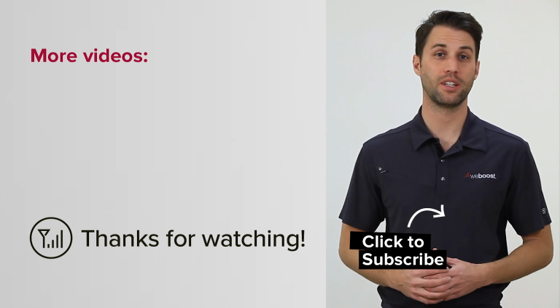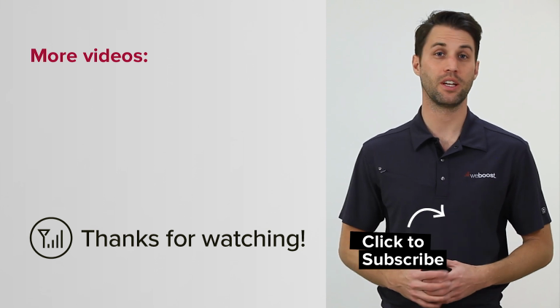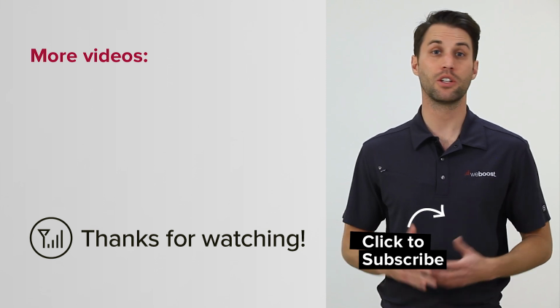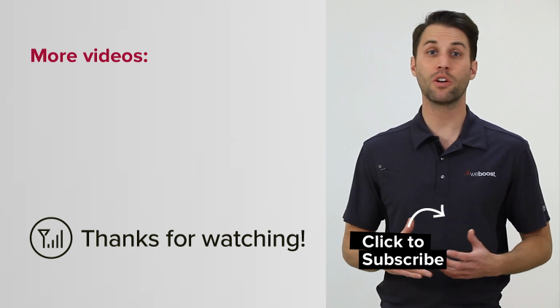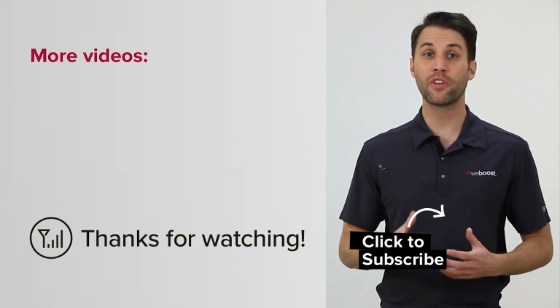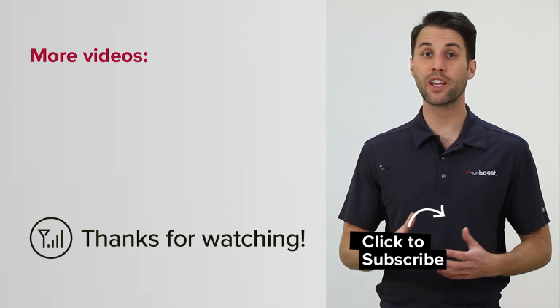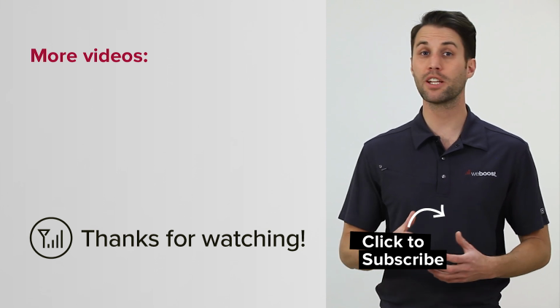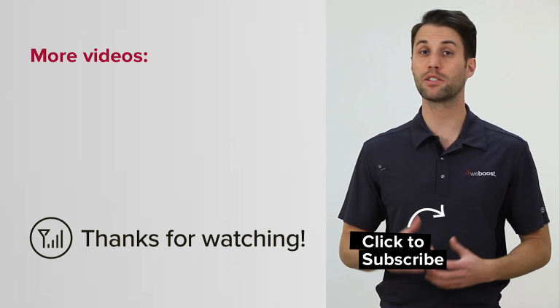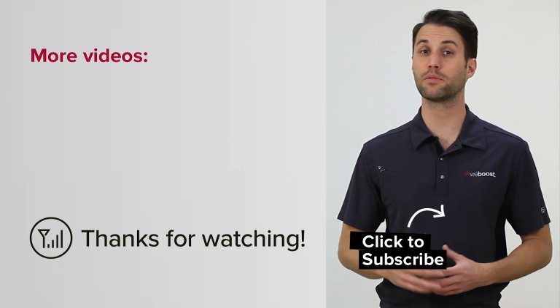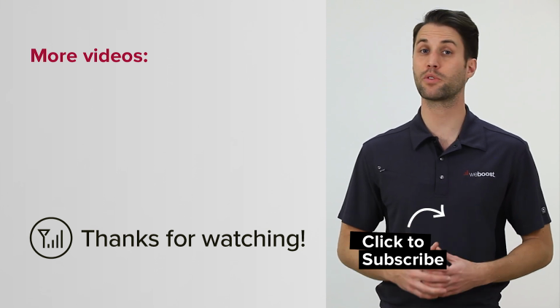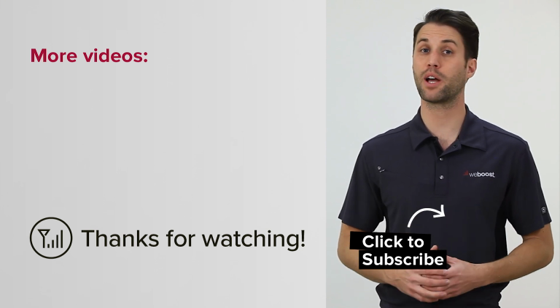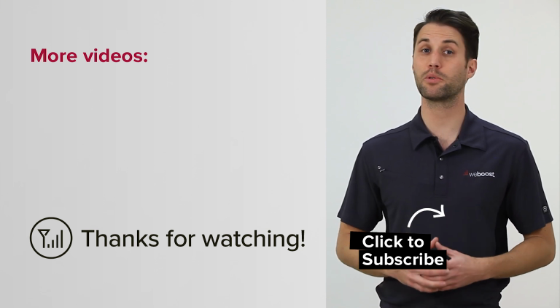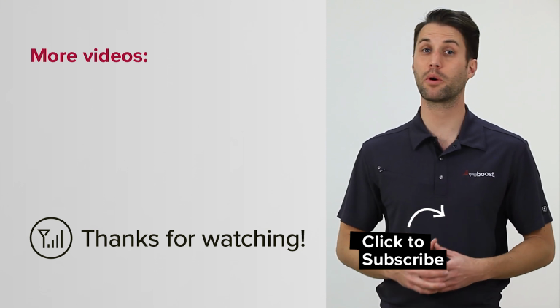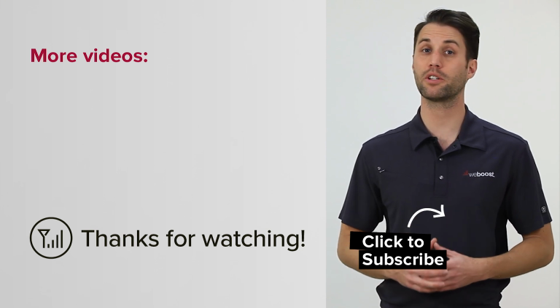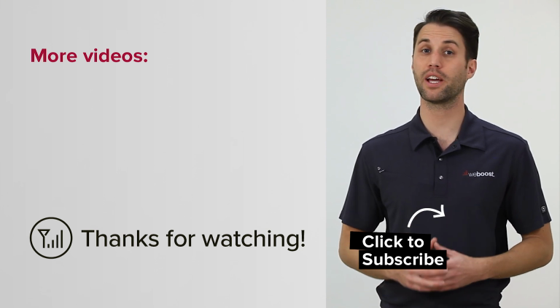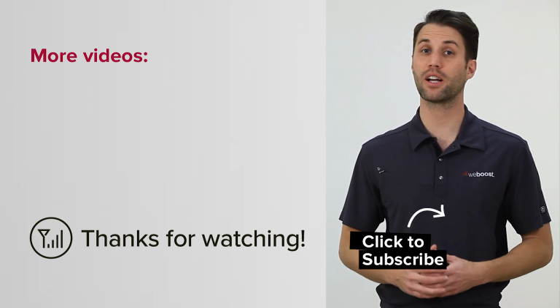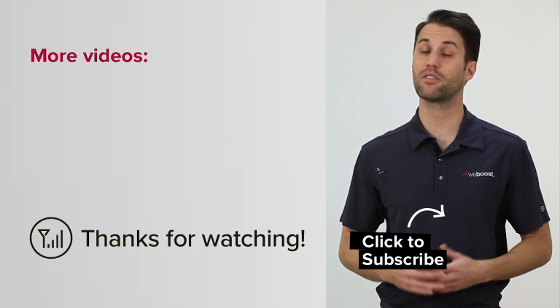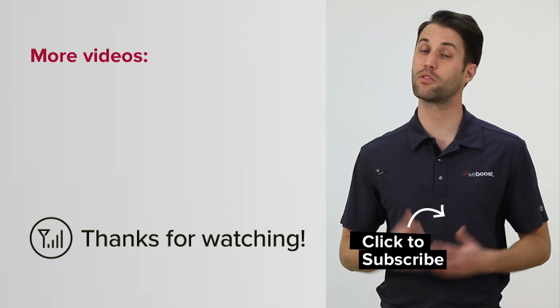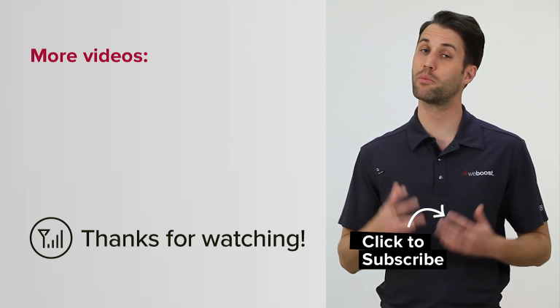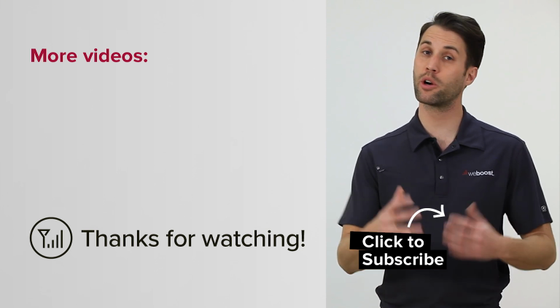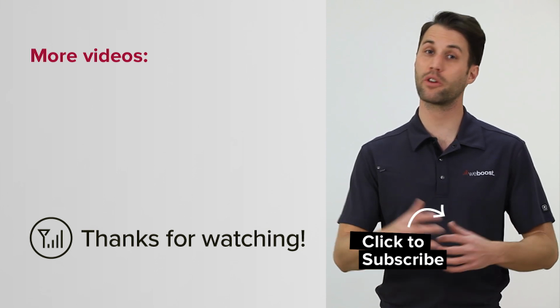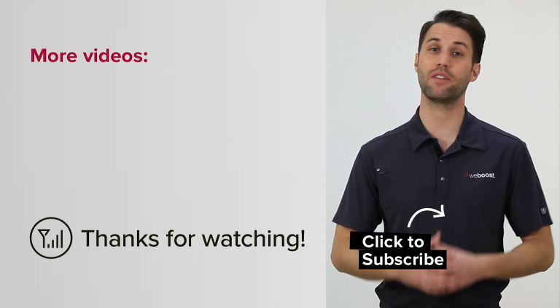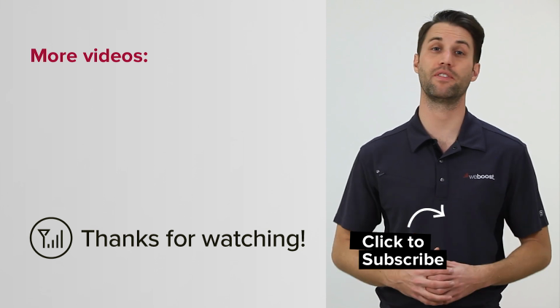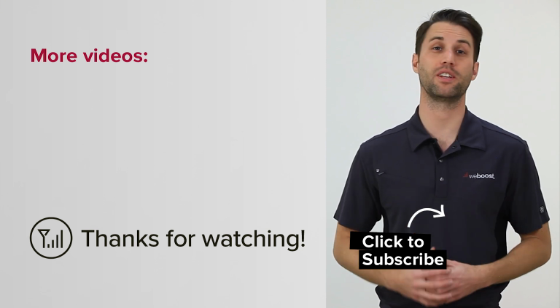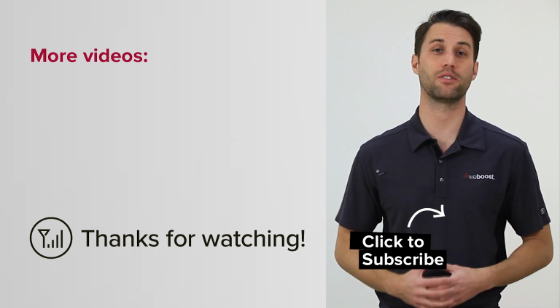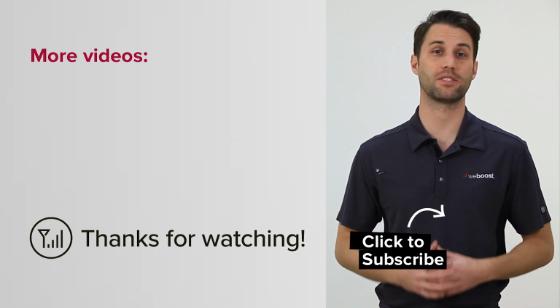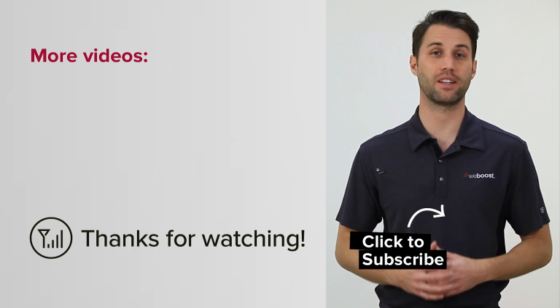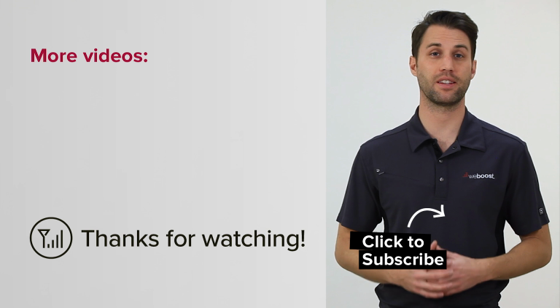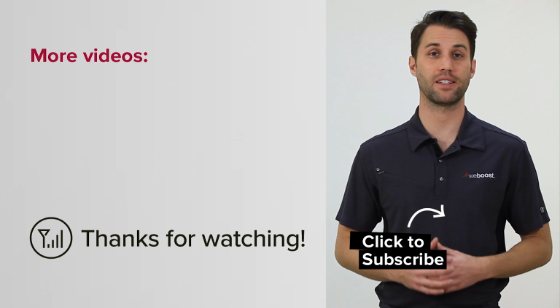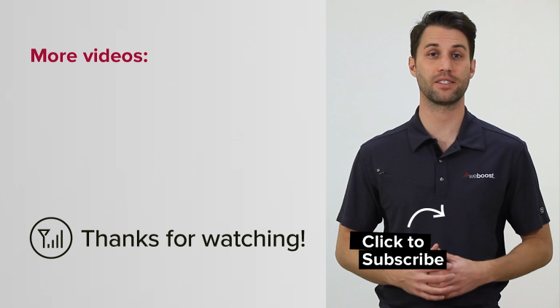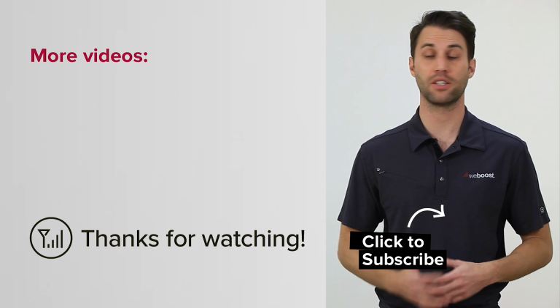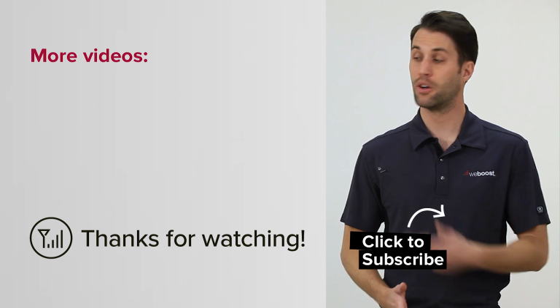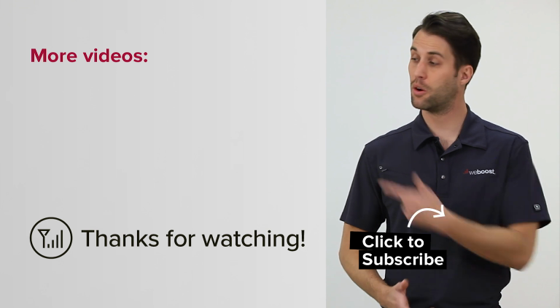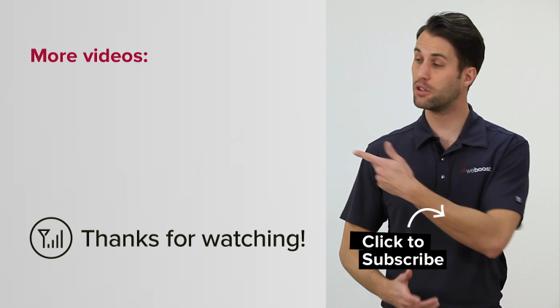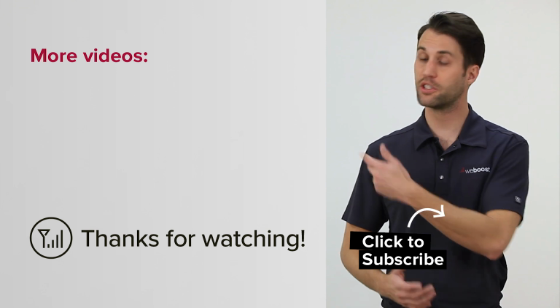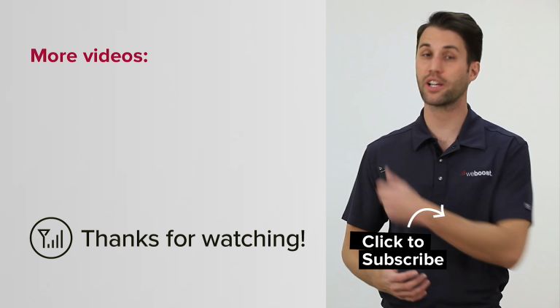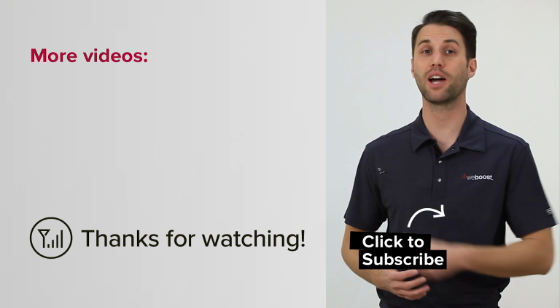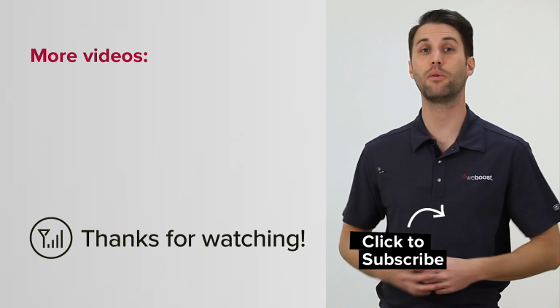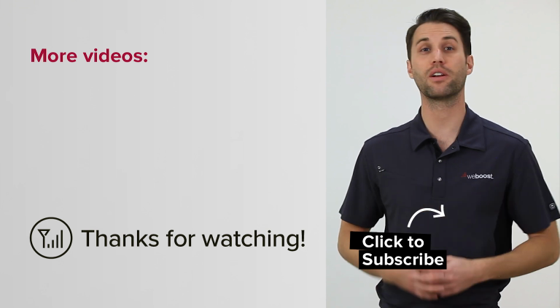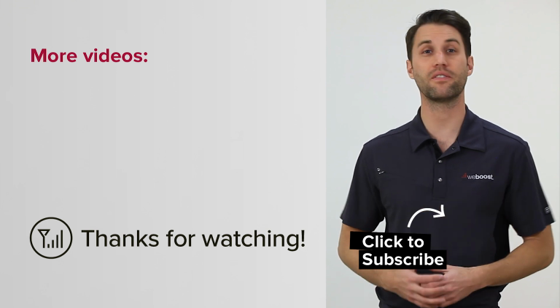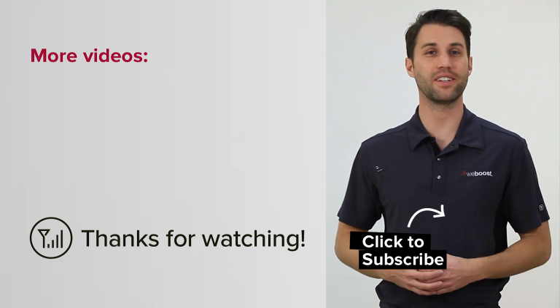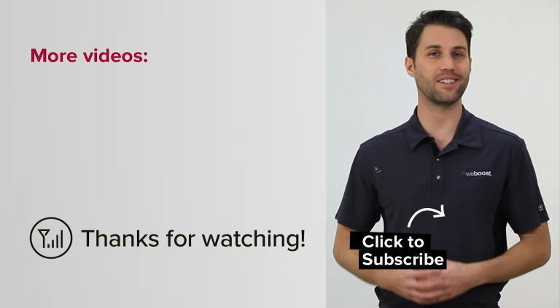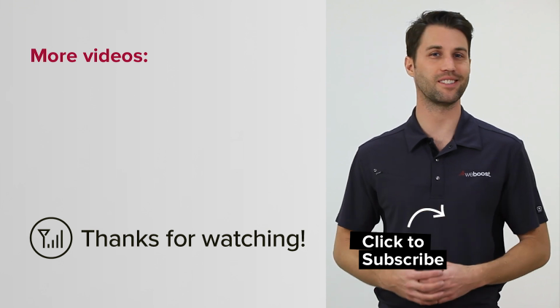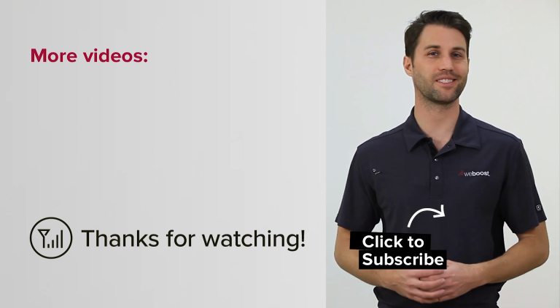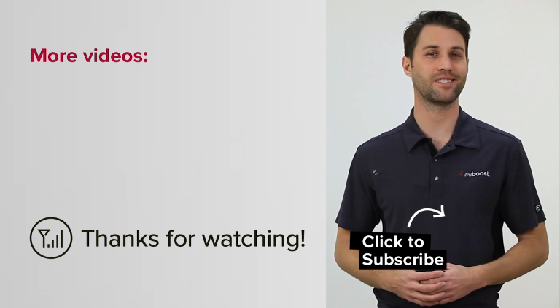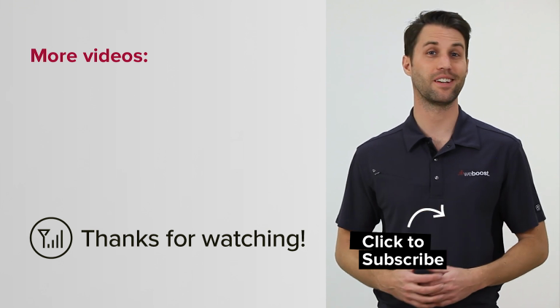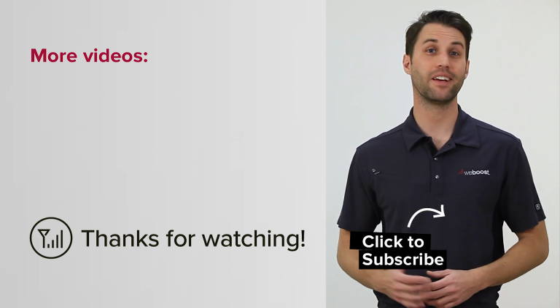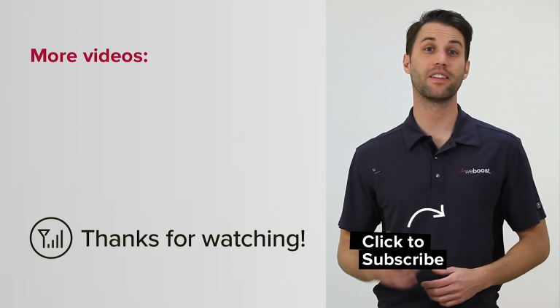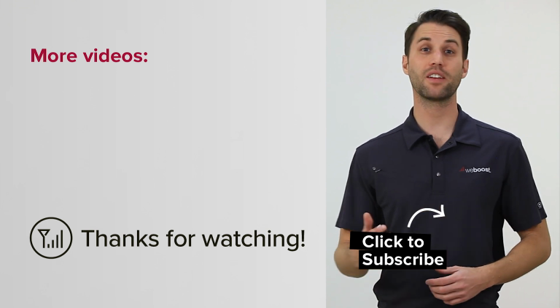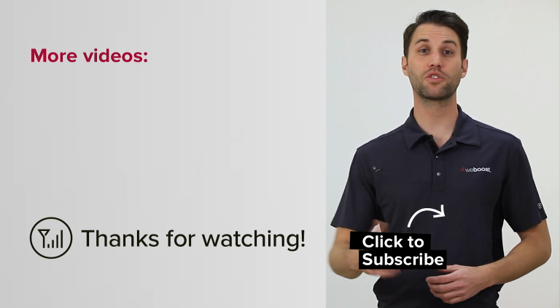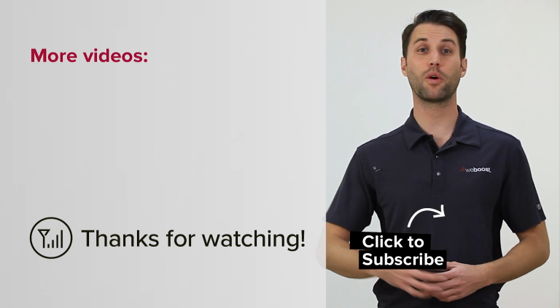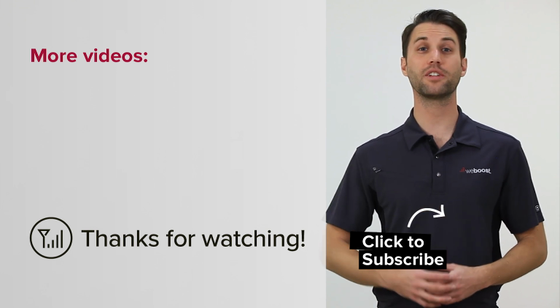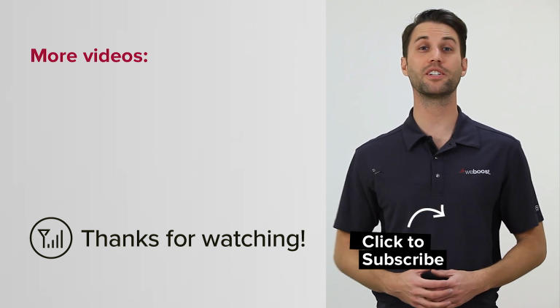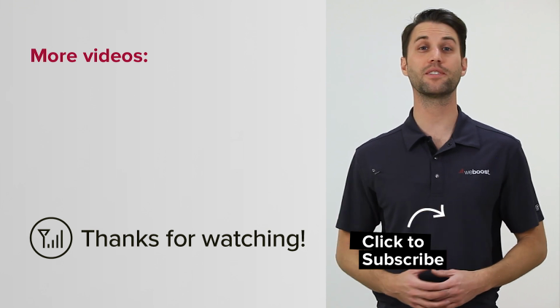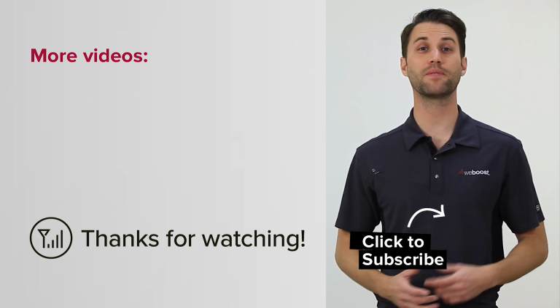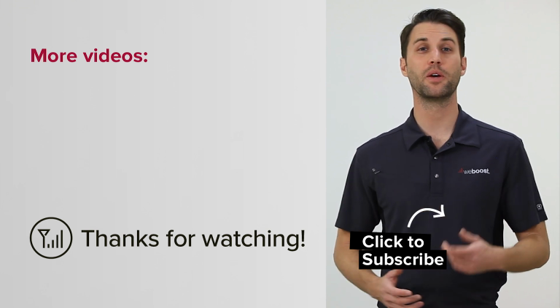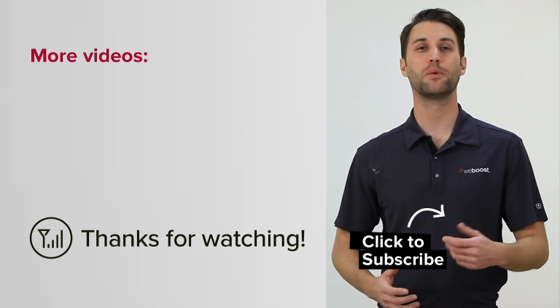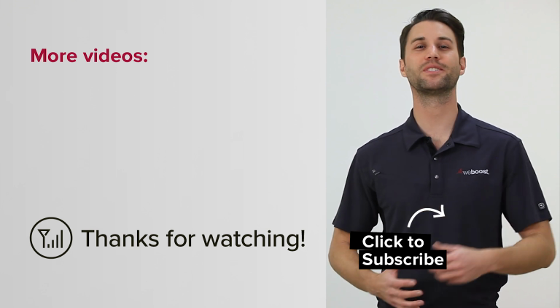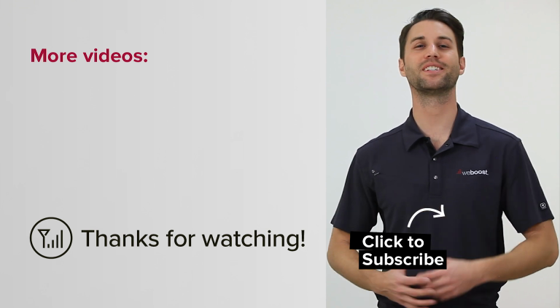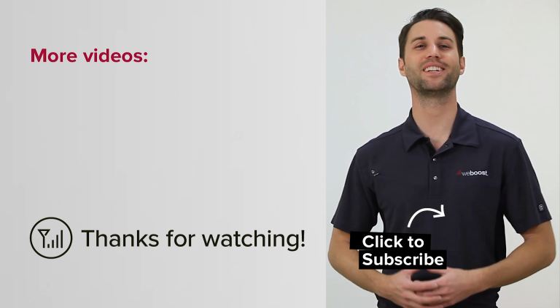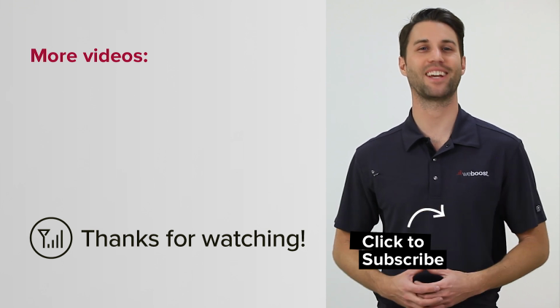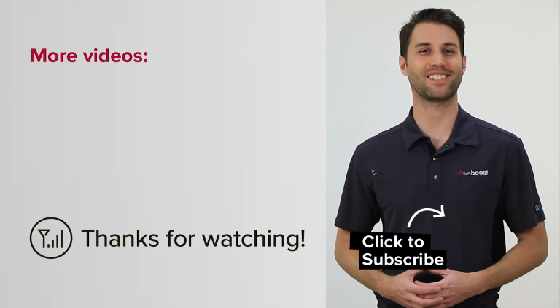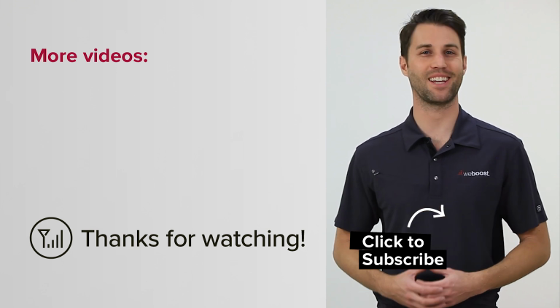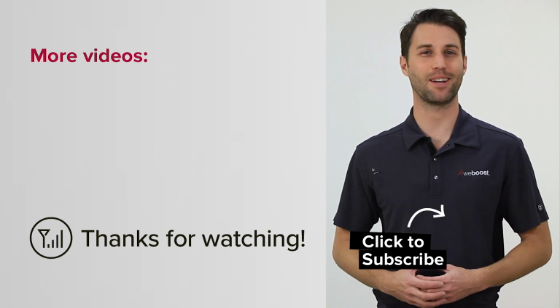Don't forget to subscribe to our channel for more great videos like this, or check out one of these. Thanks for watching — we'll see you next time.